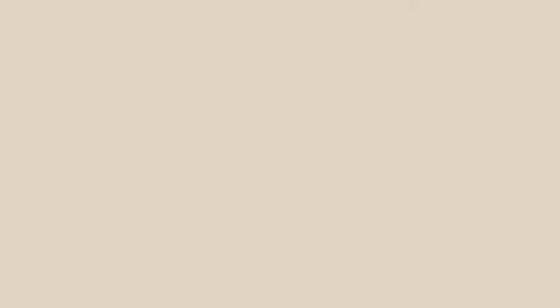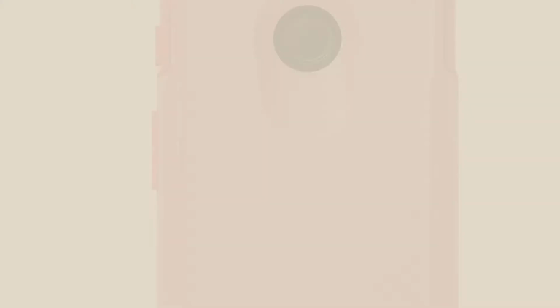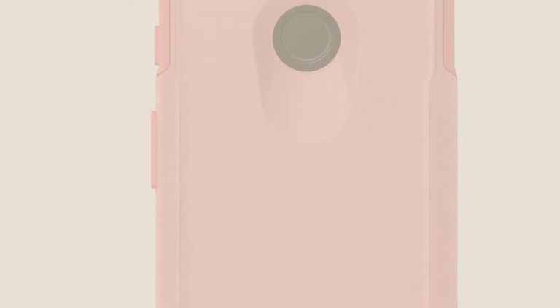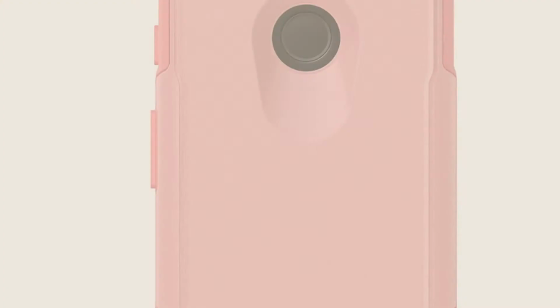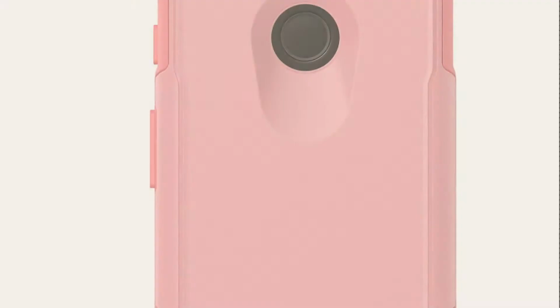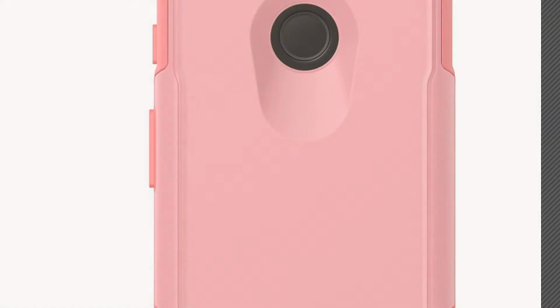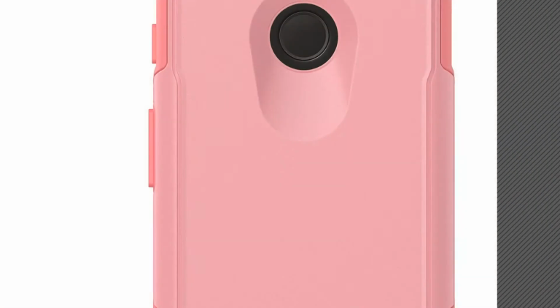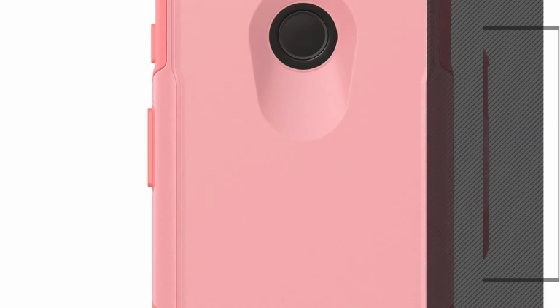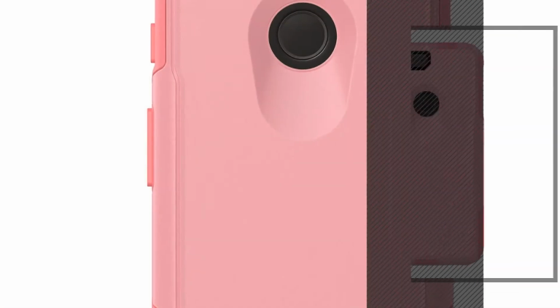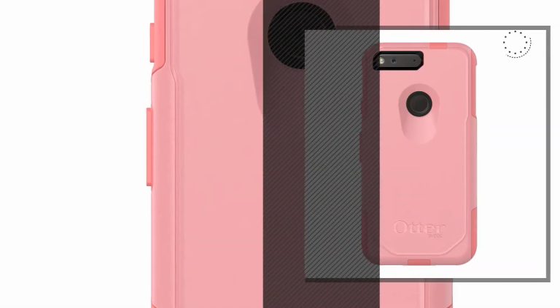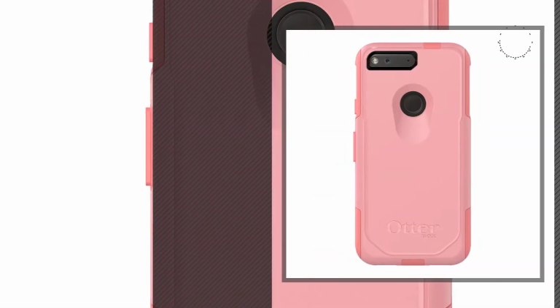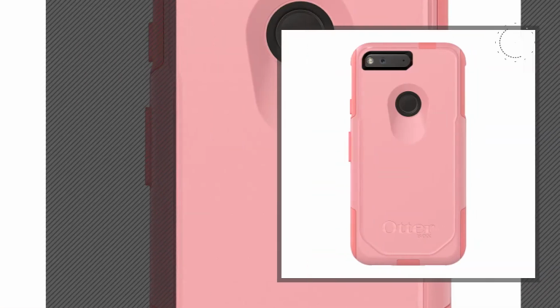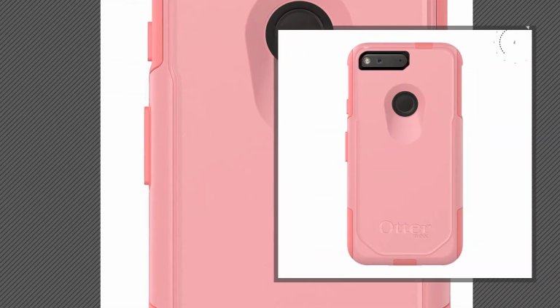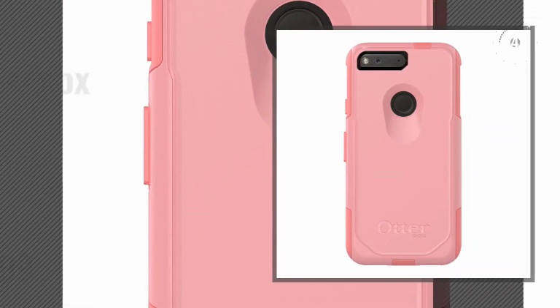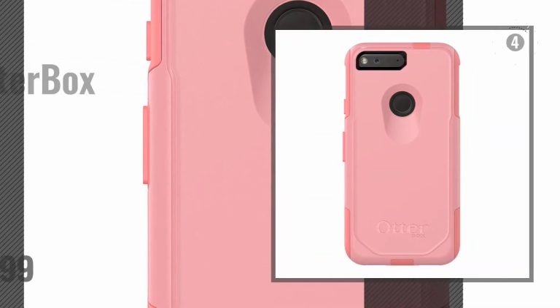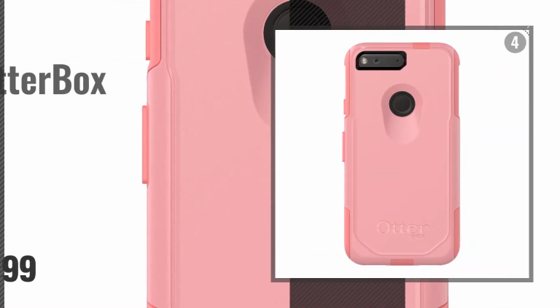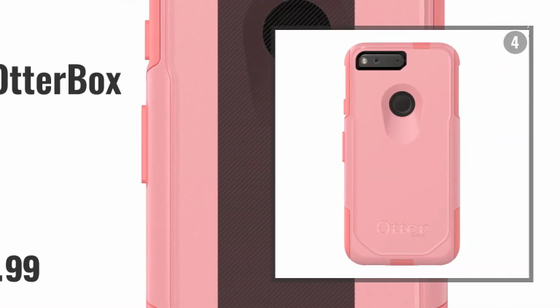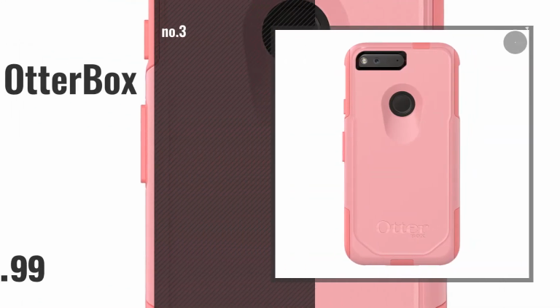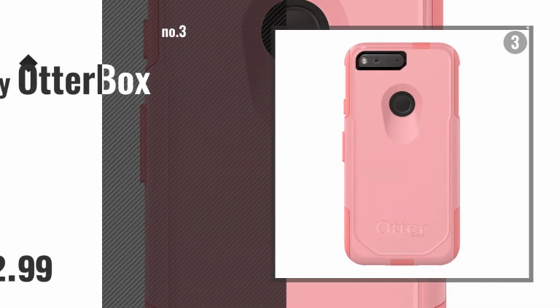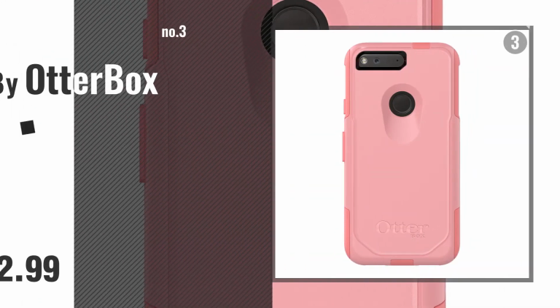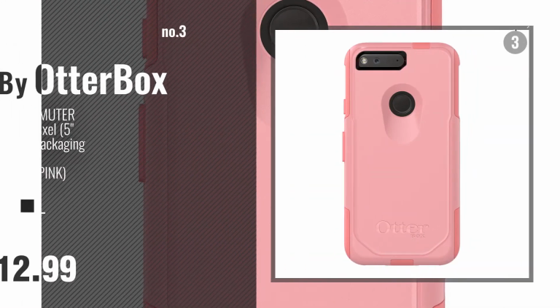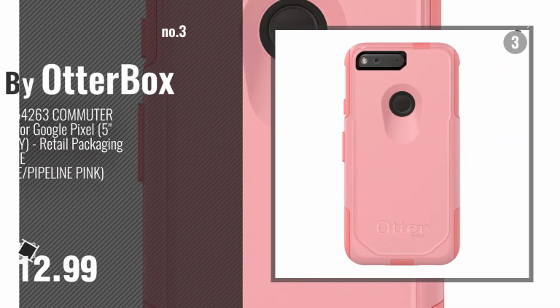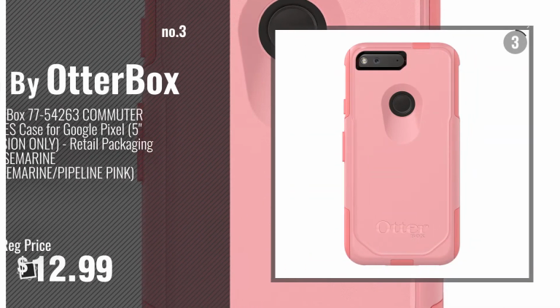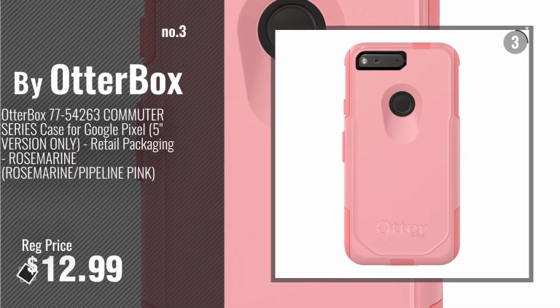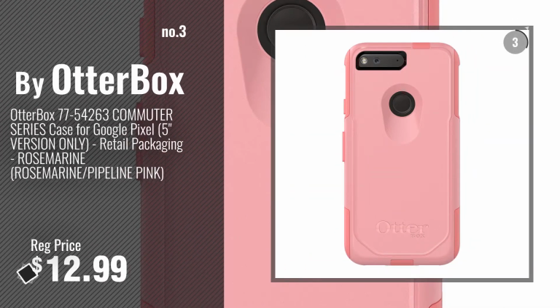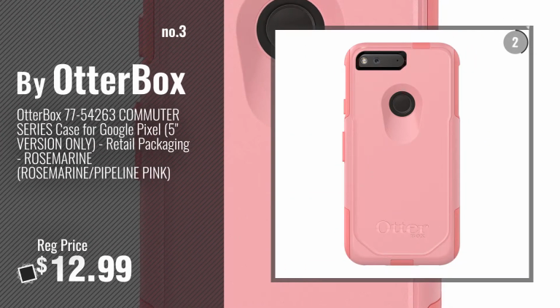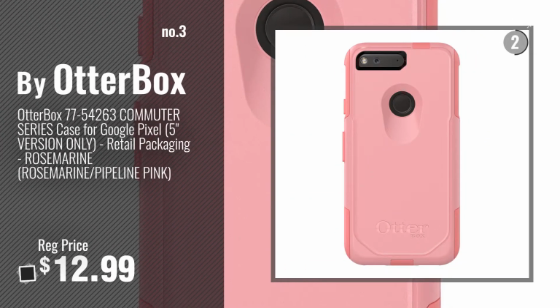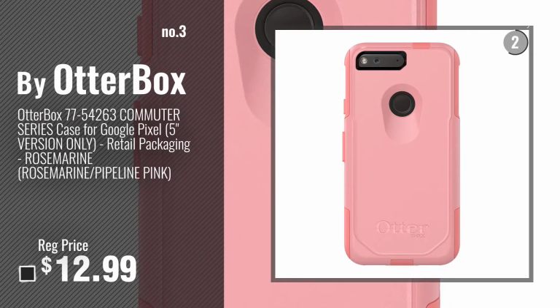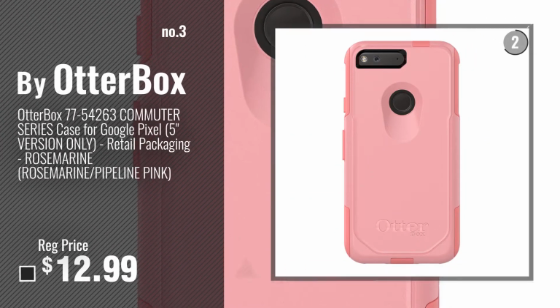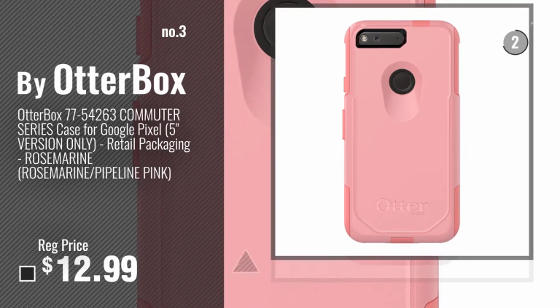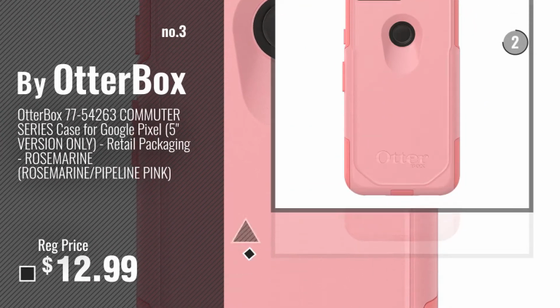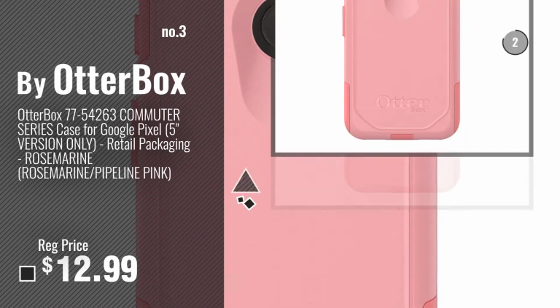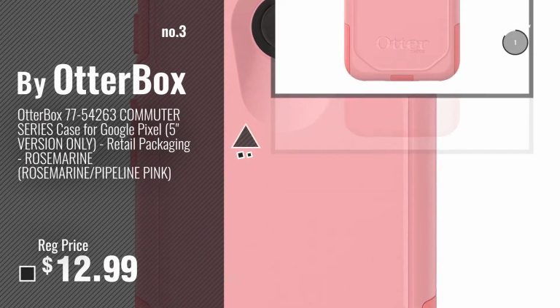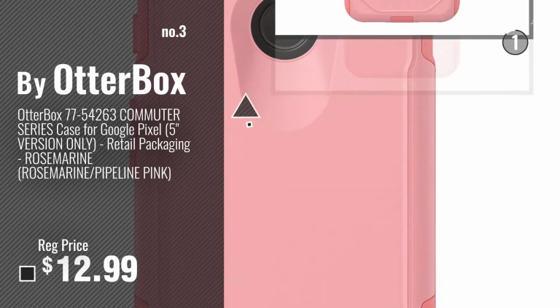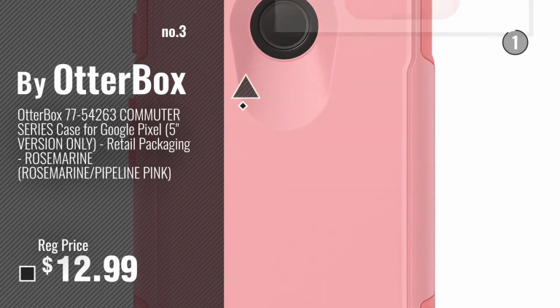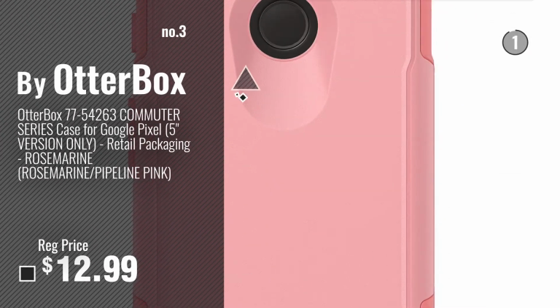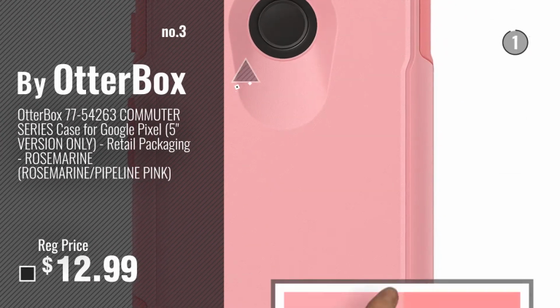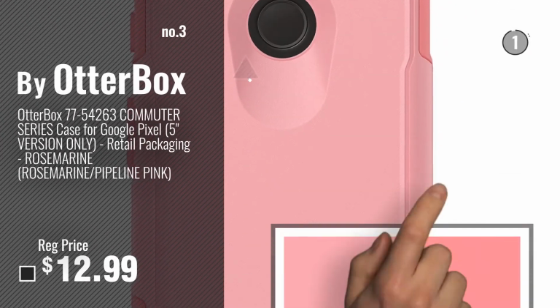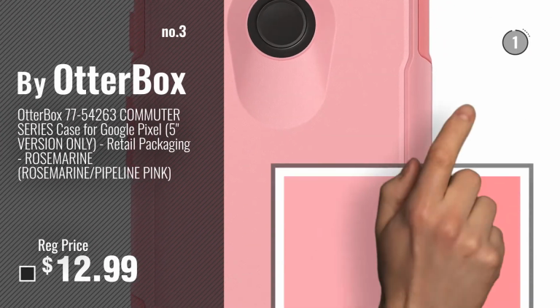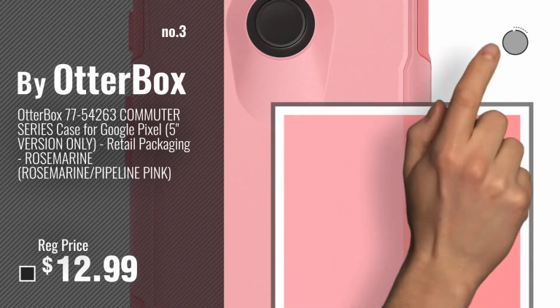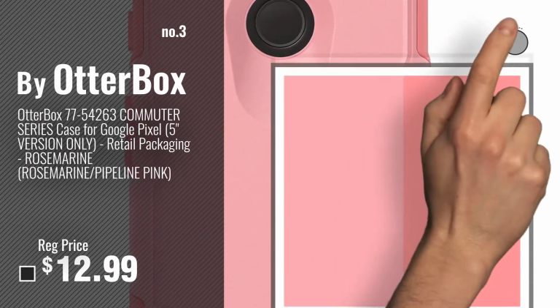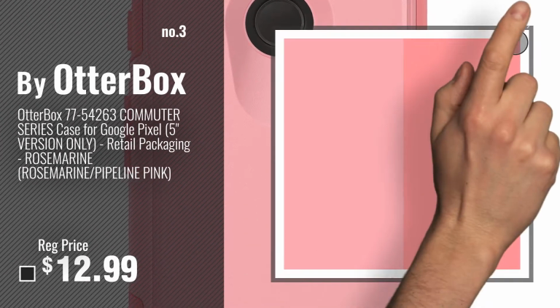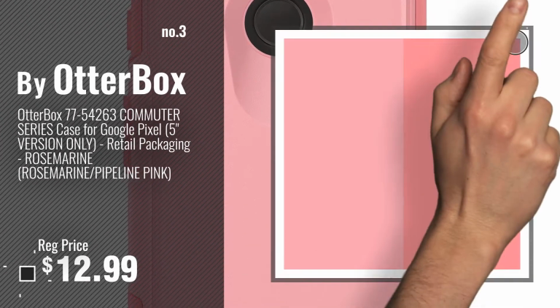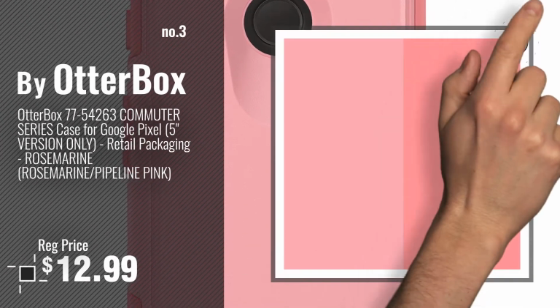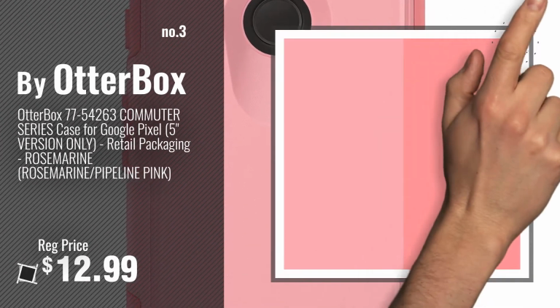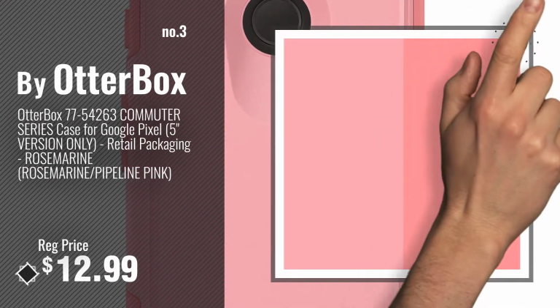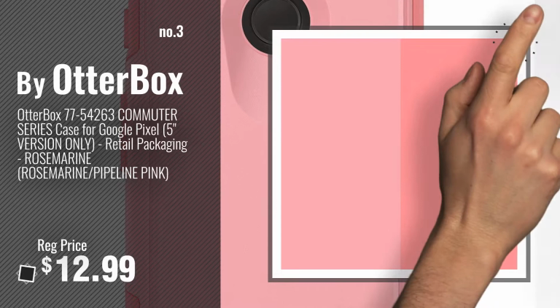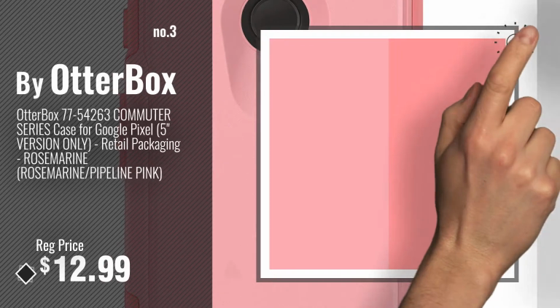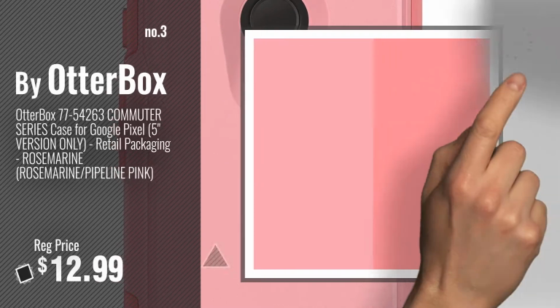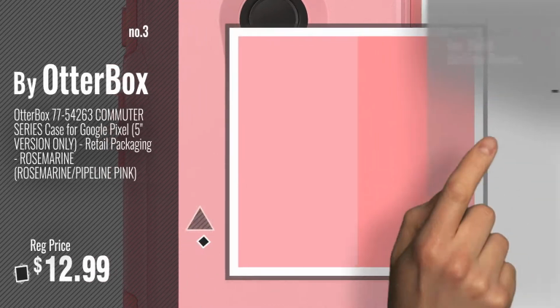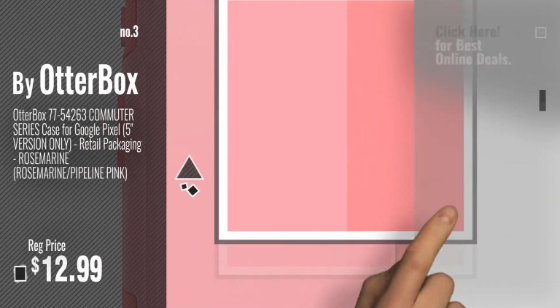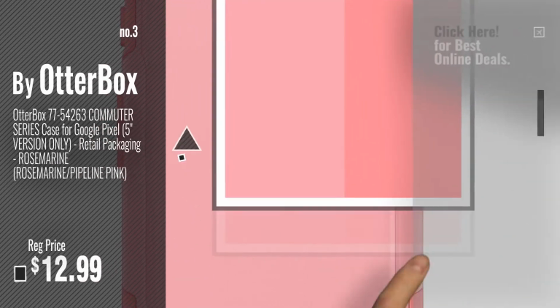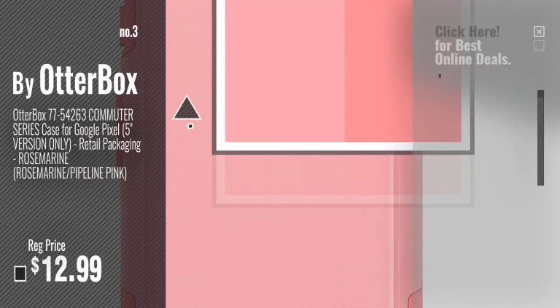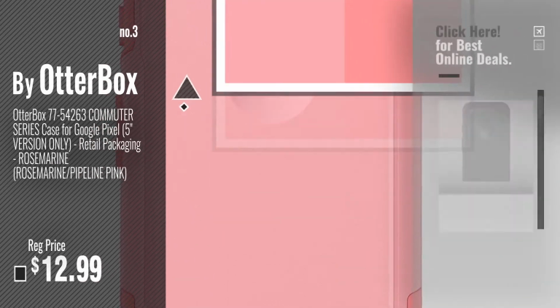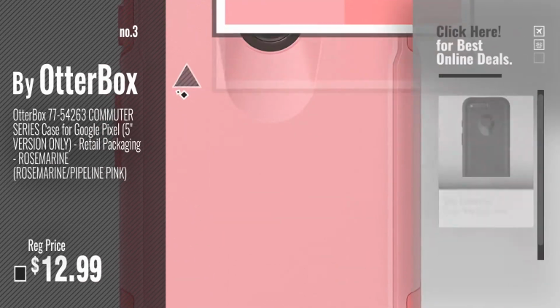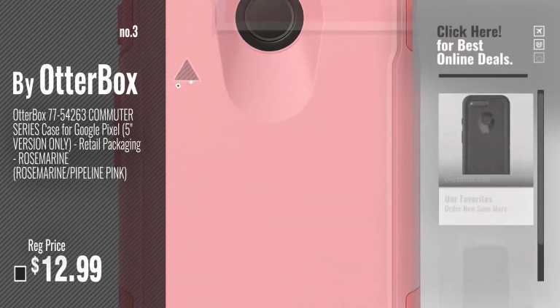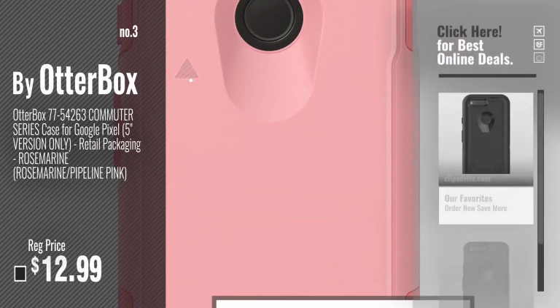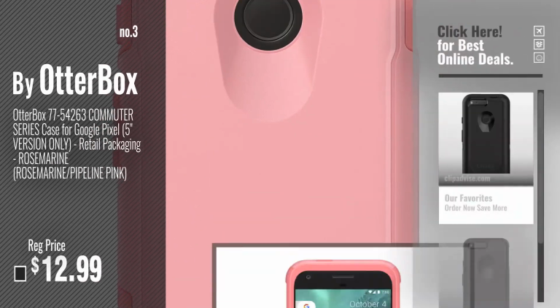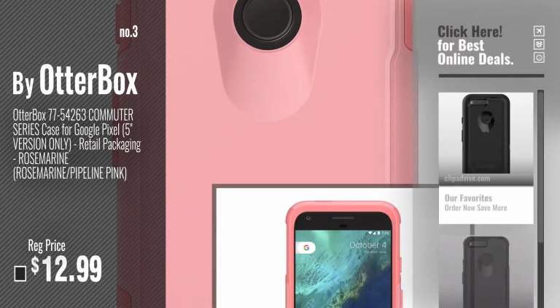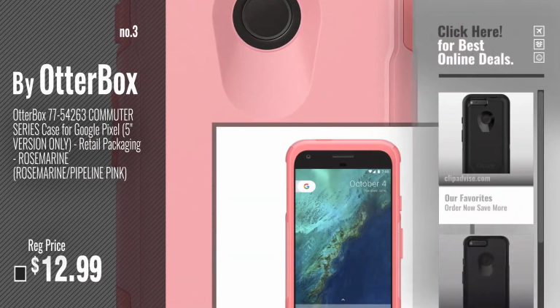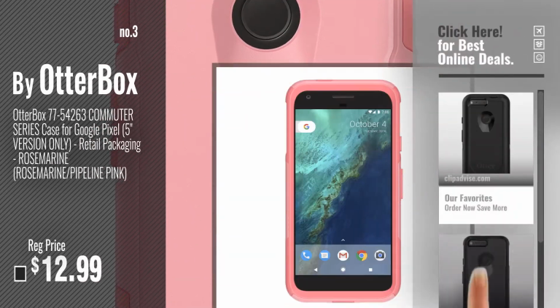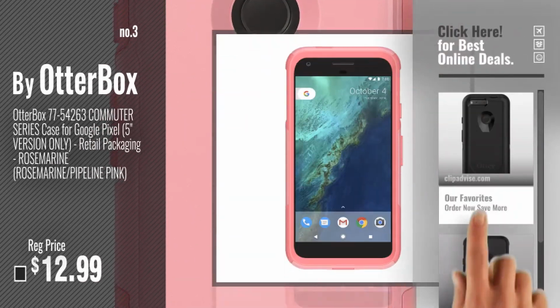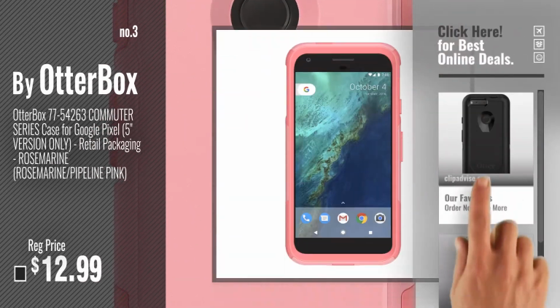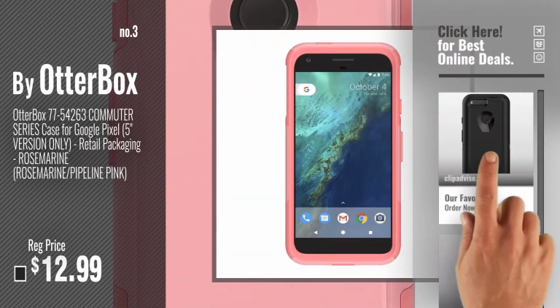Number 3. Get your favorite Otterbox Pixel now — just click this circle in the corner.